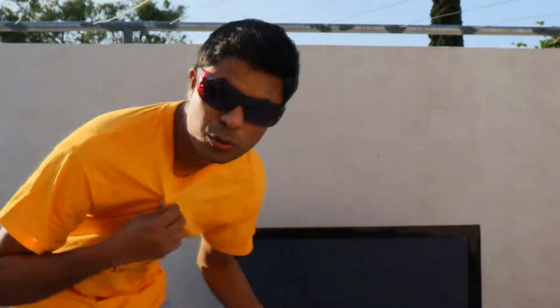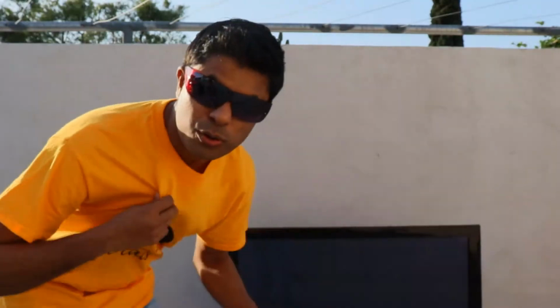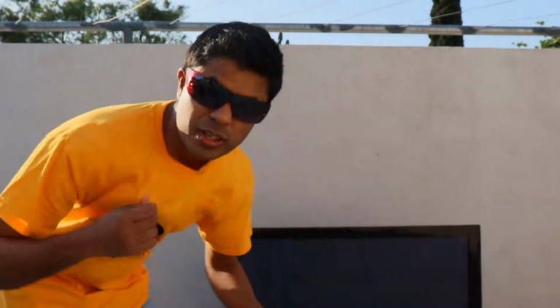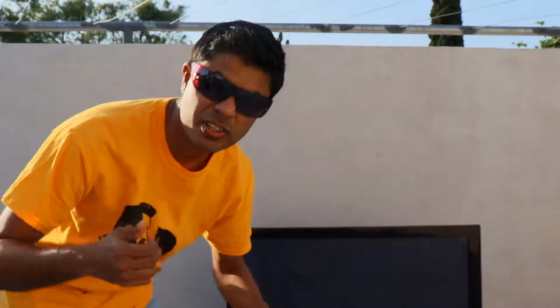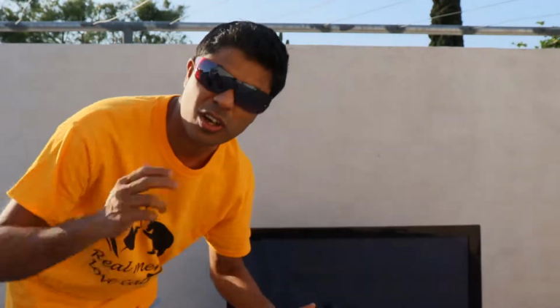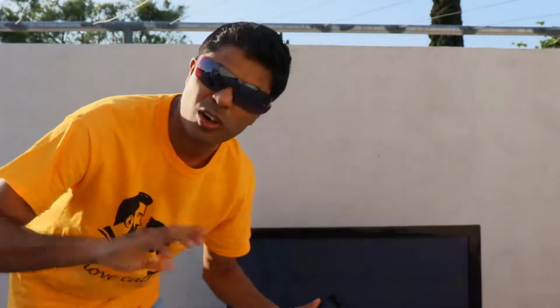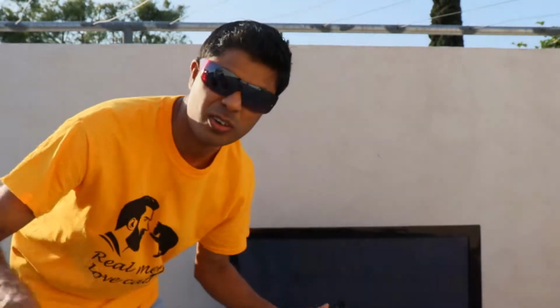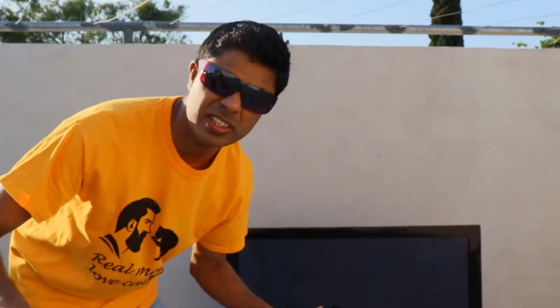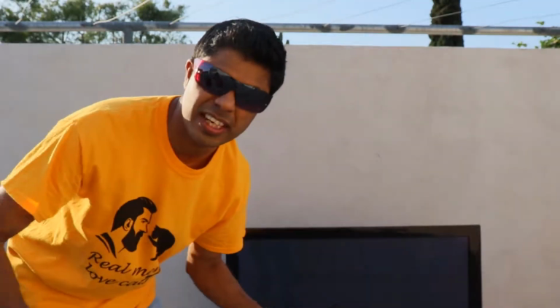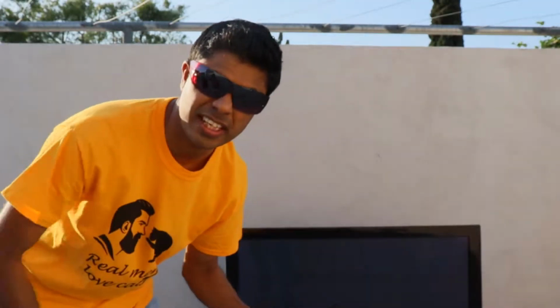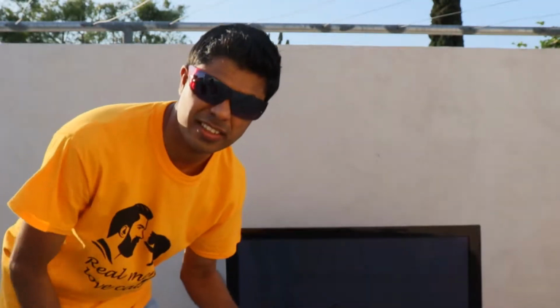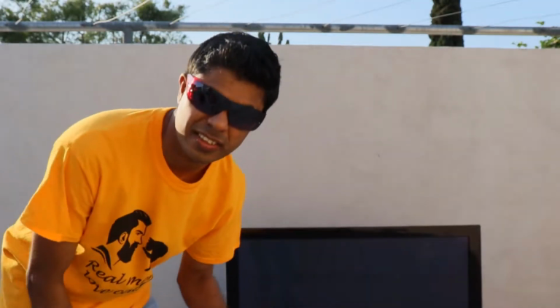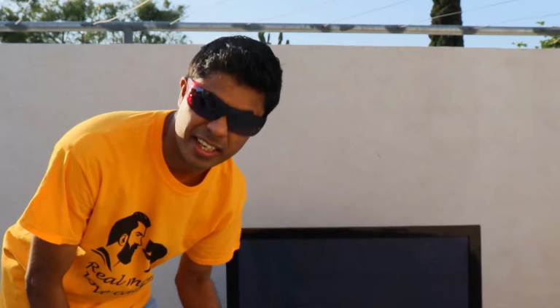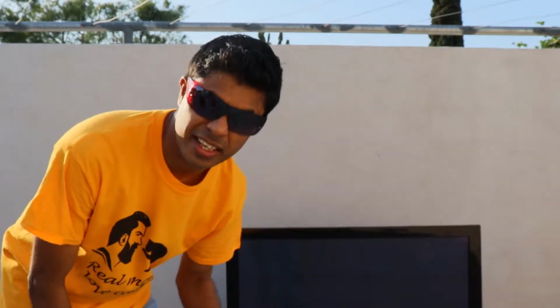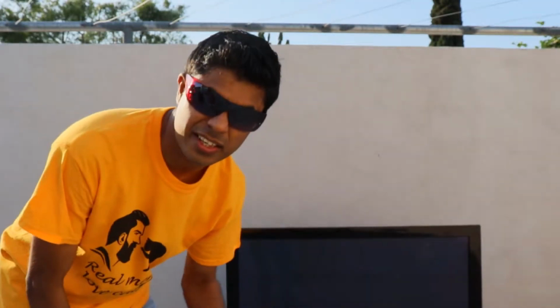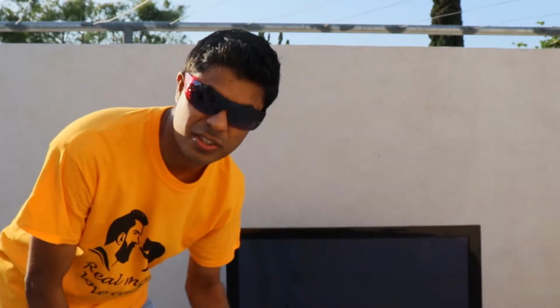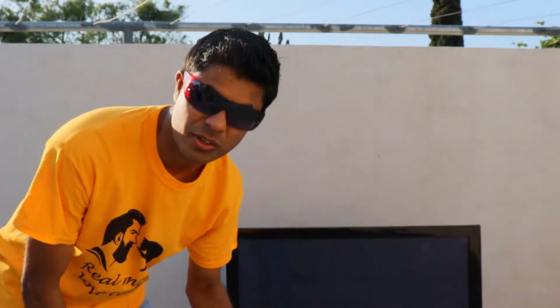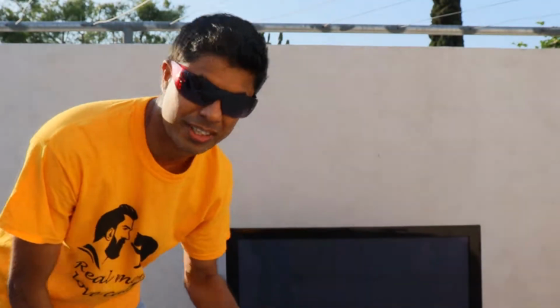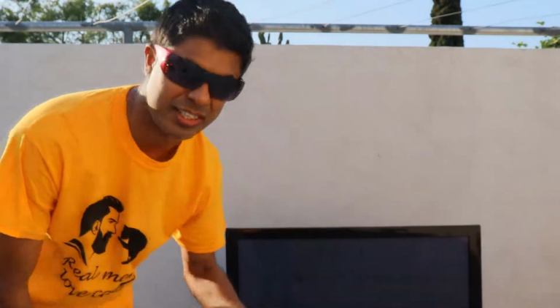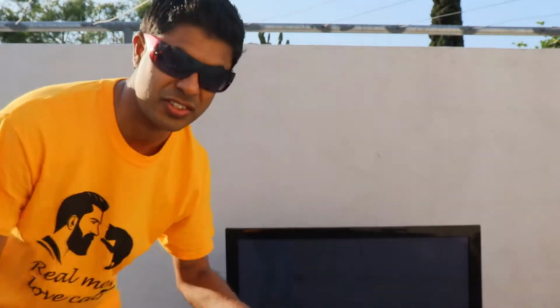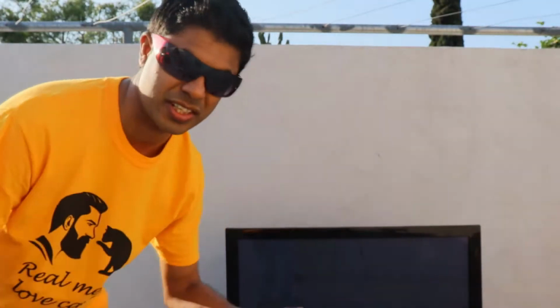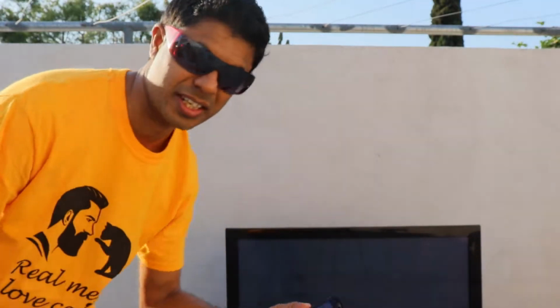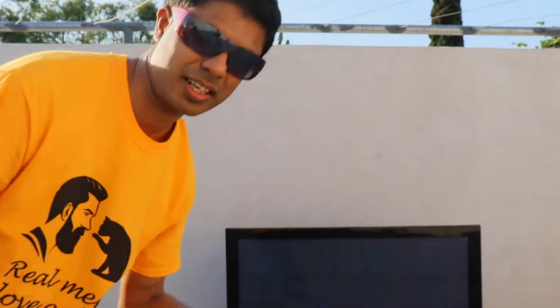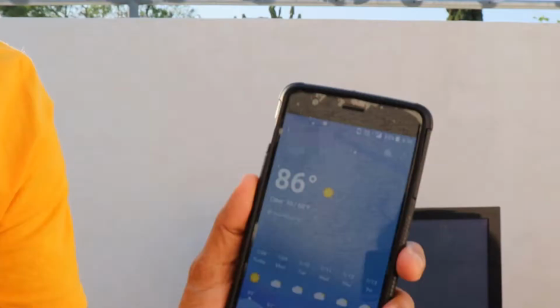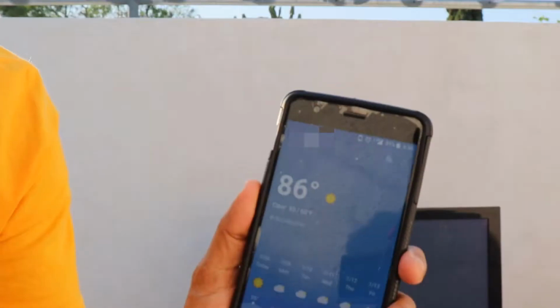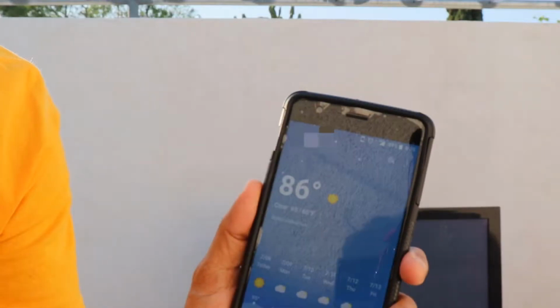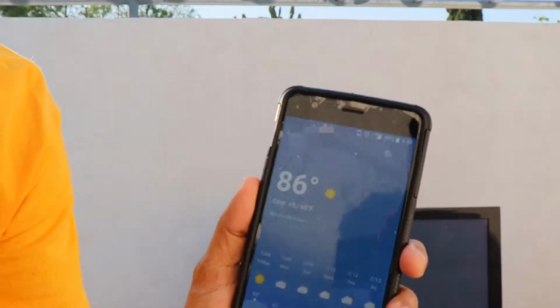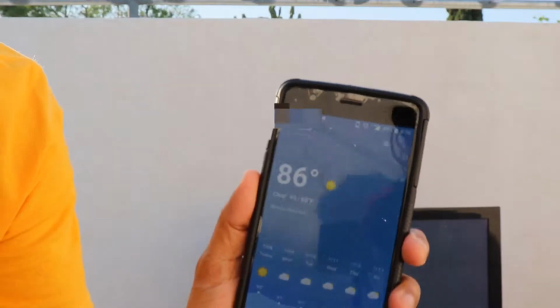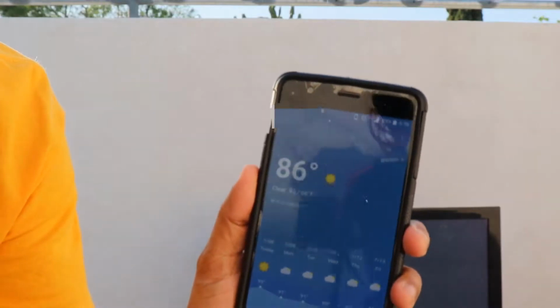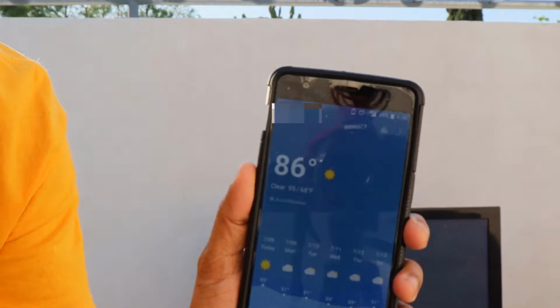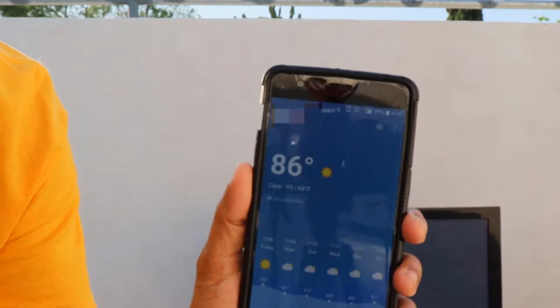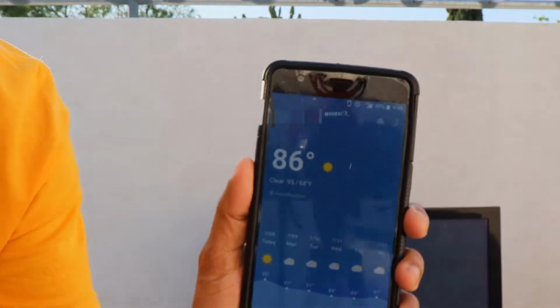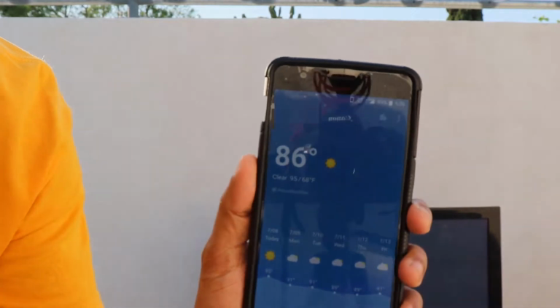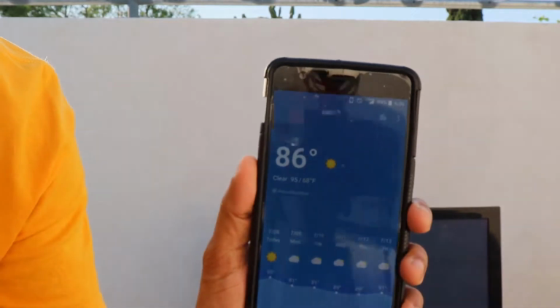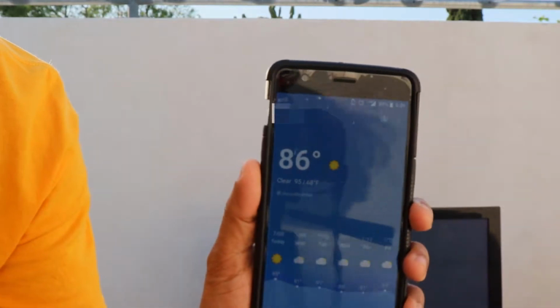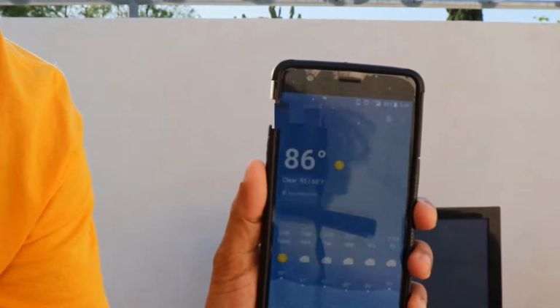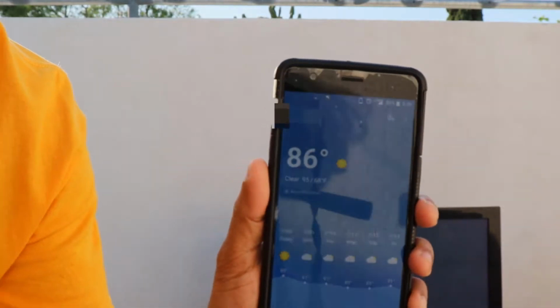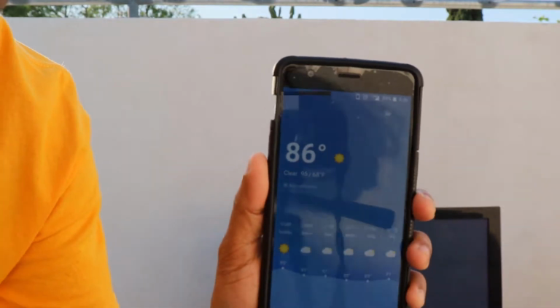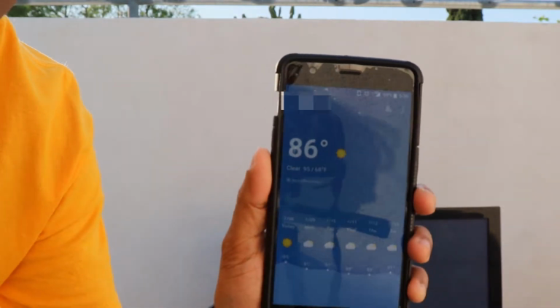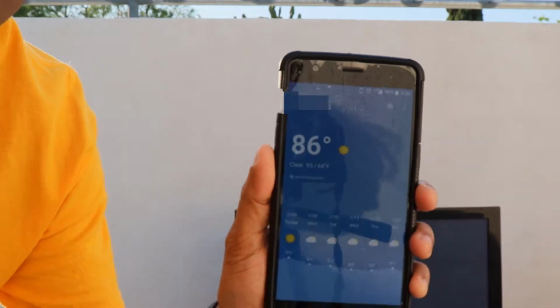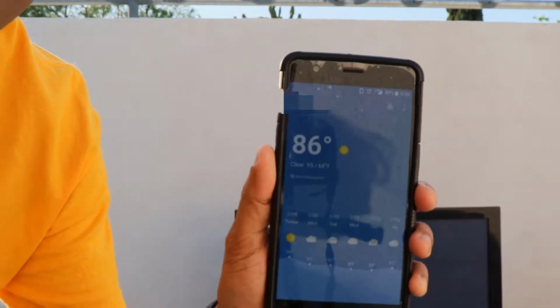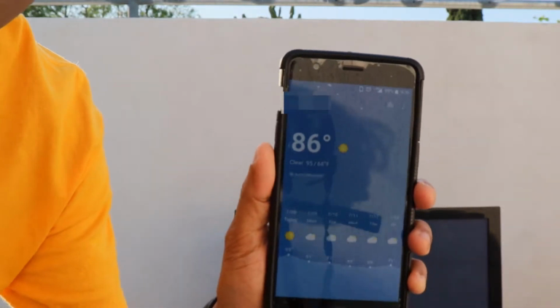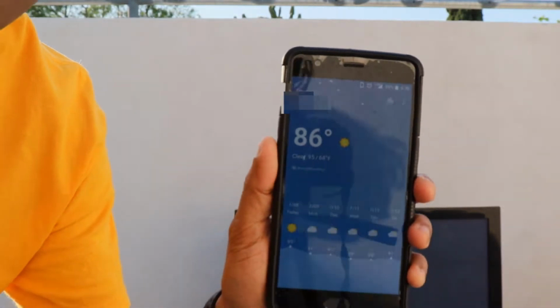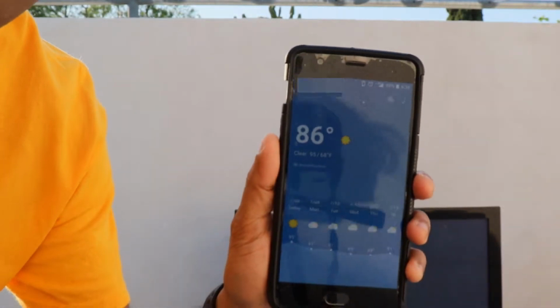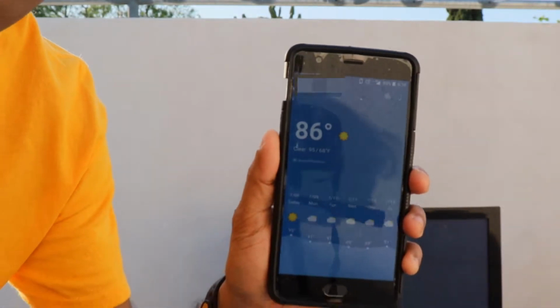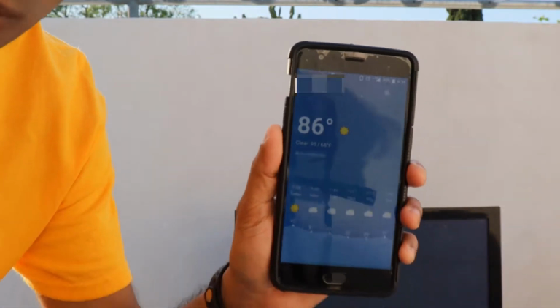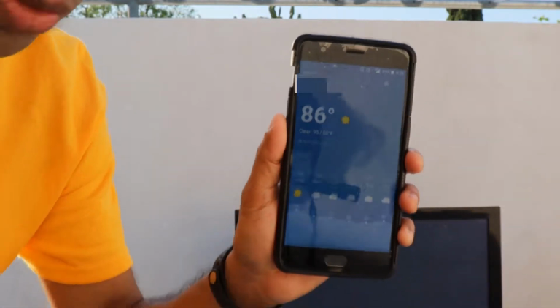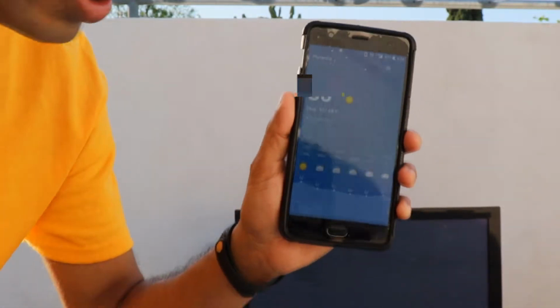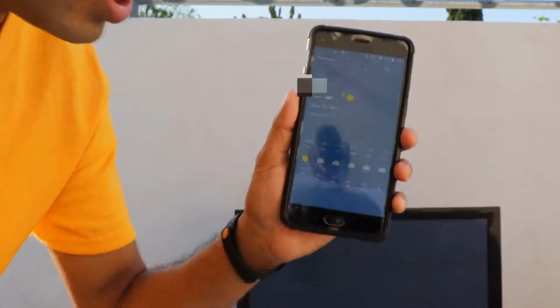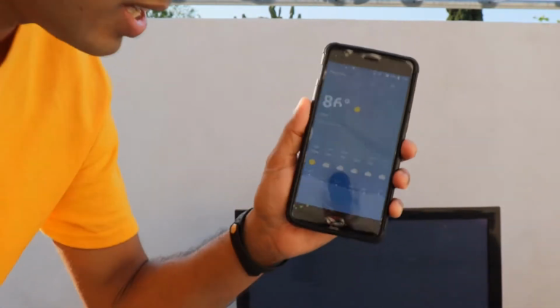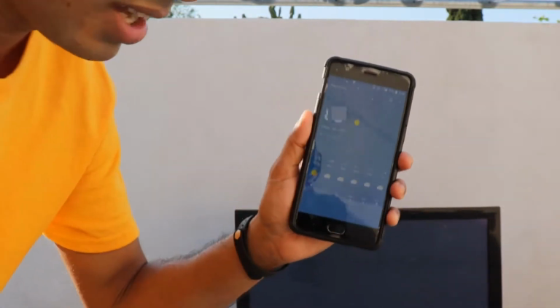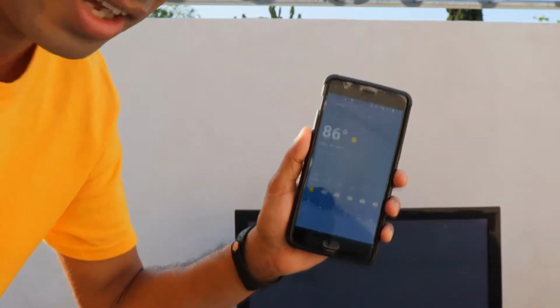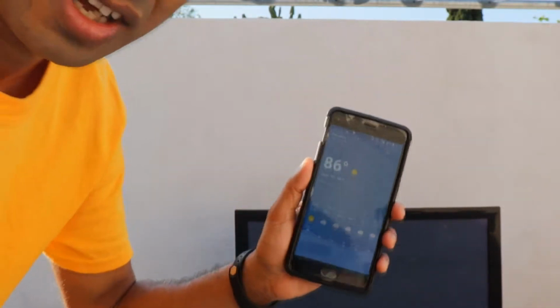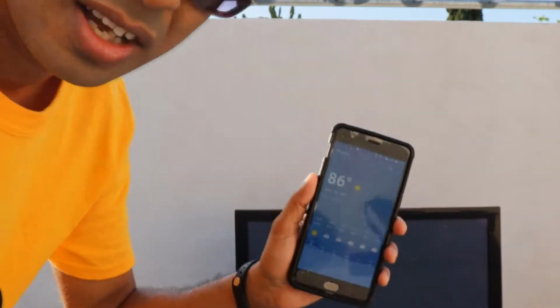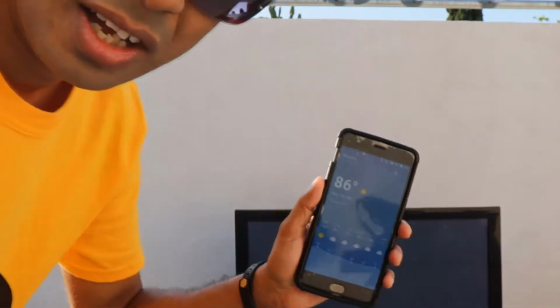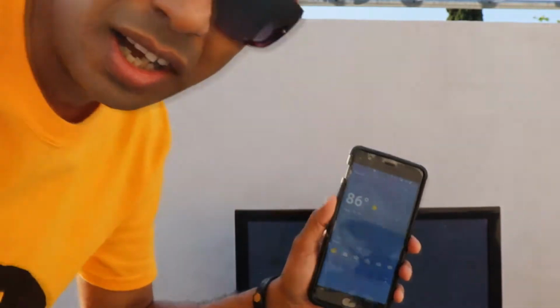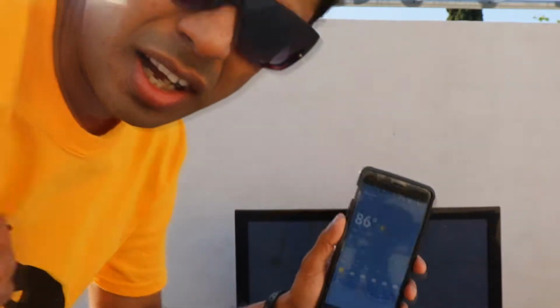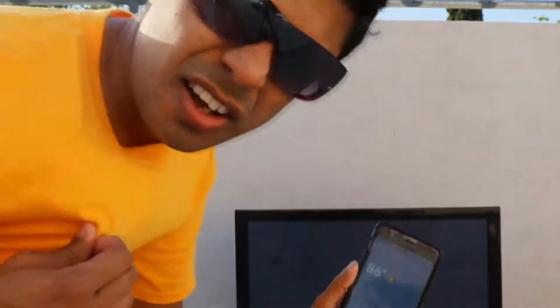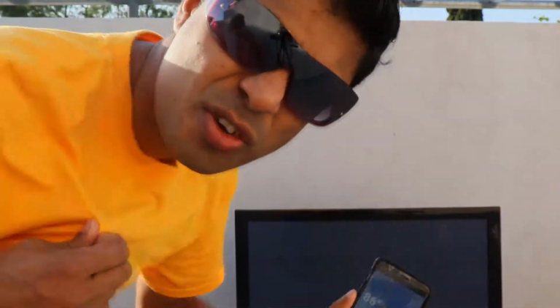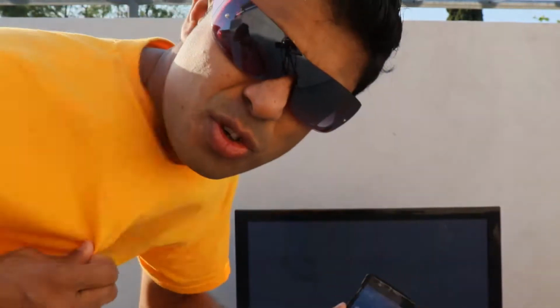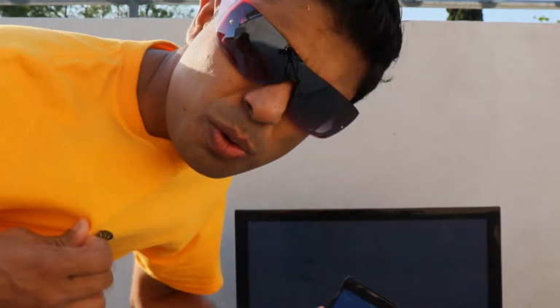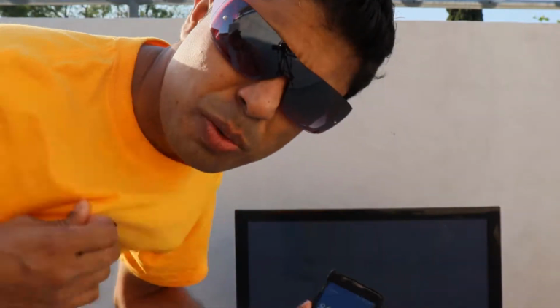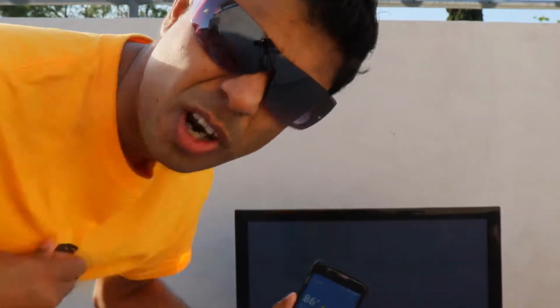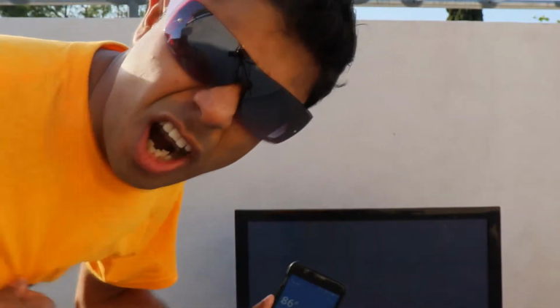It's a hot day today. It's crazy — 86 degrees, but it was 100-something in the afternoon. Super hot!